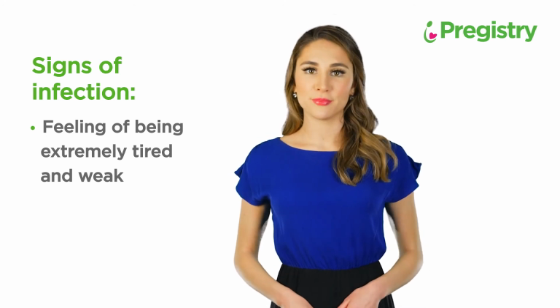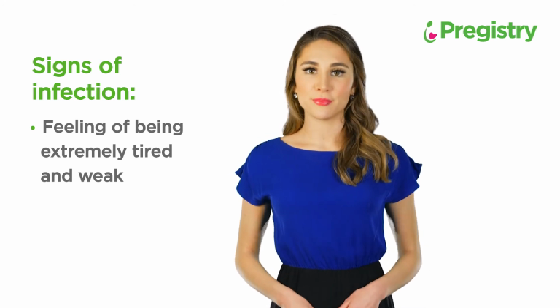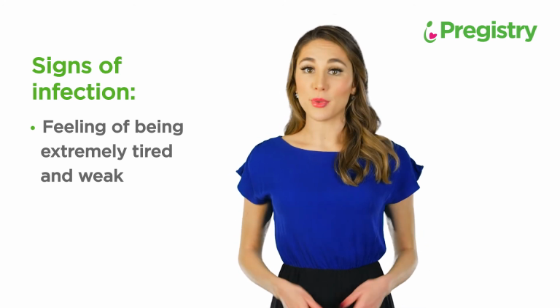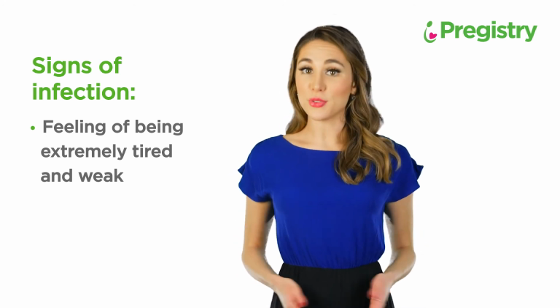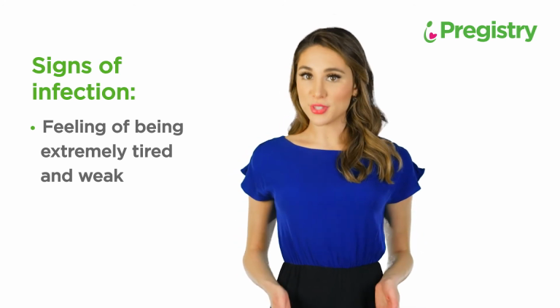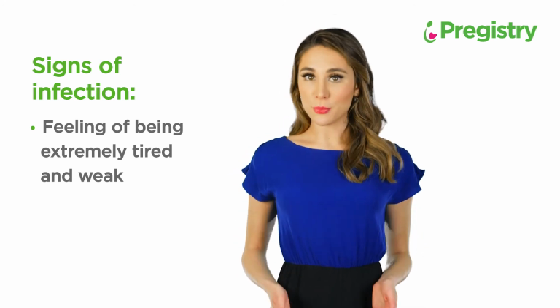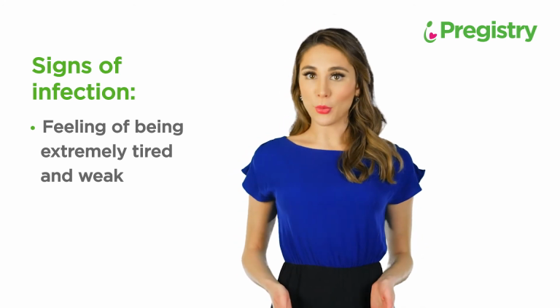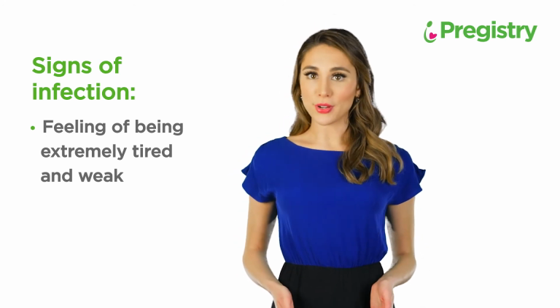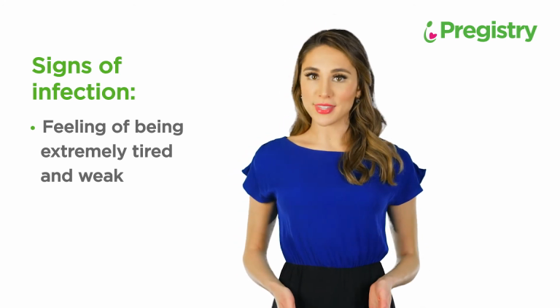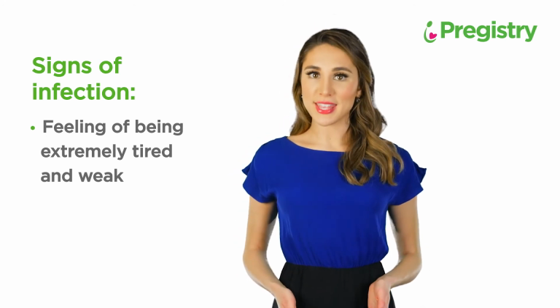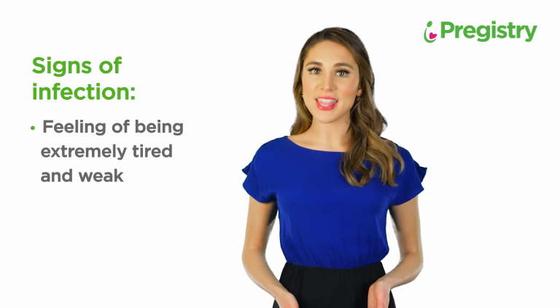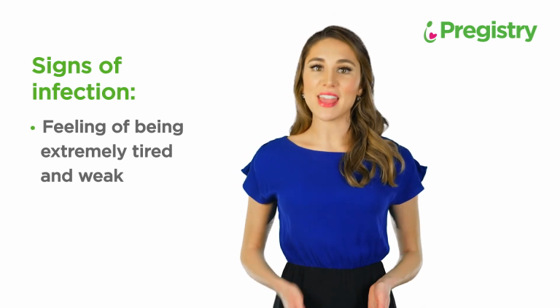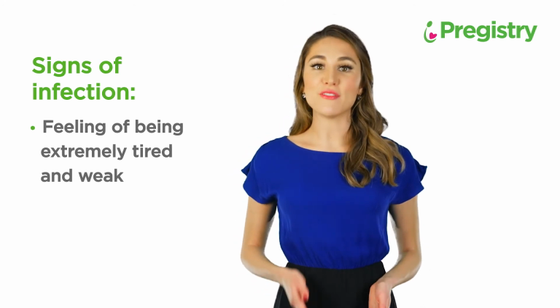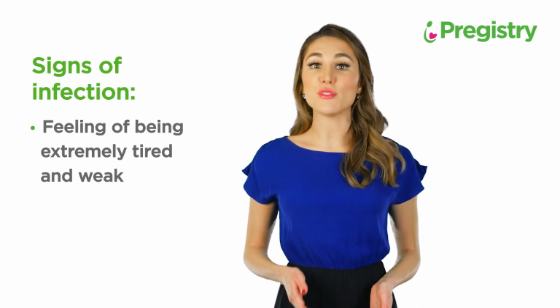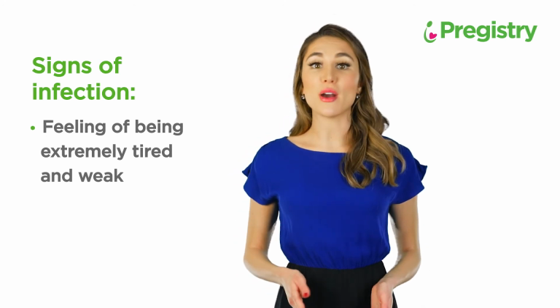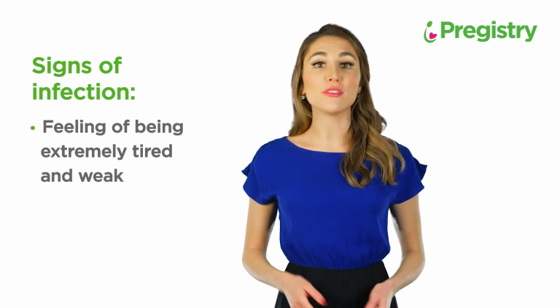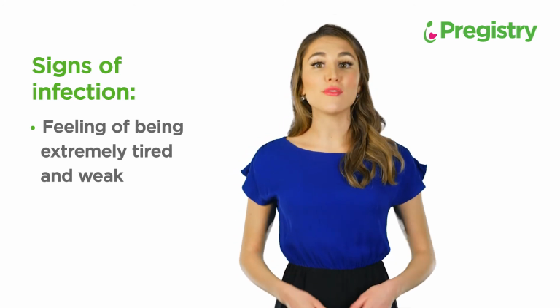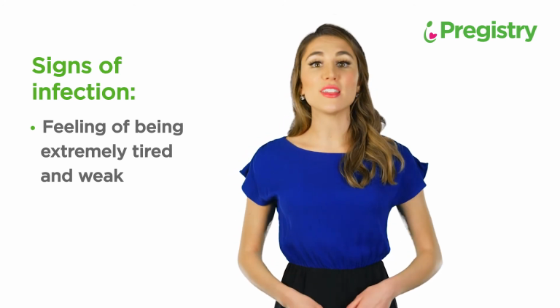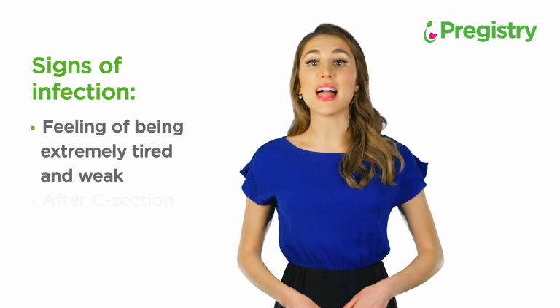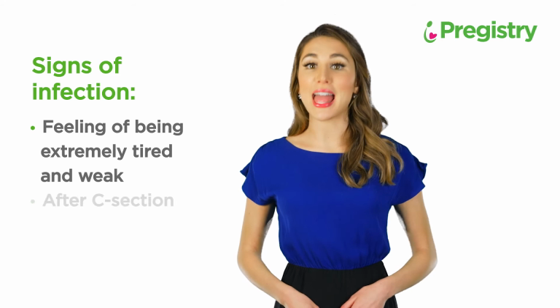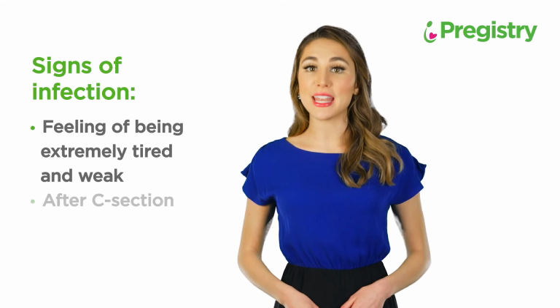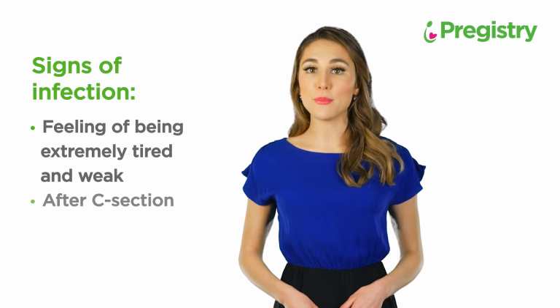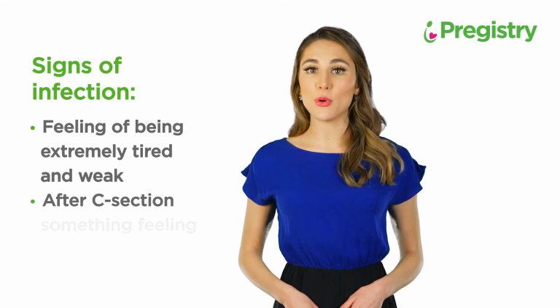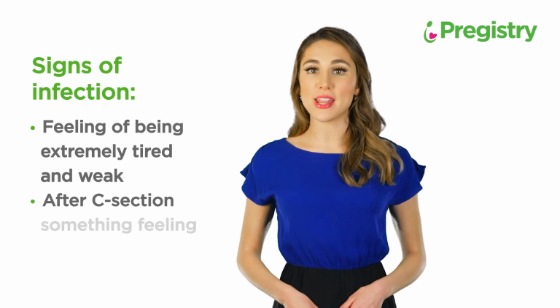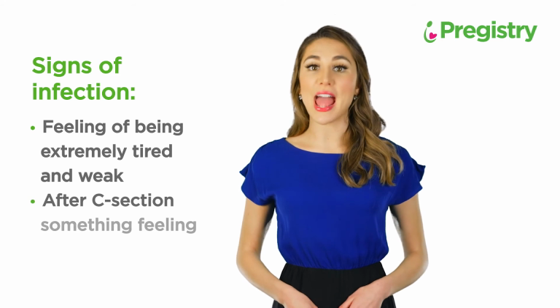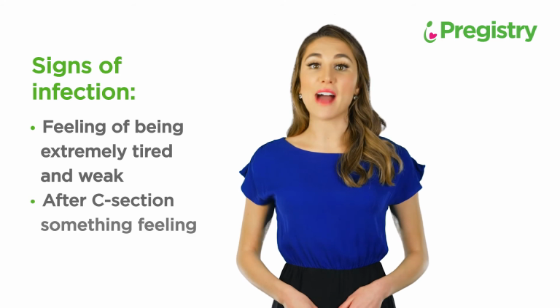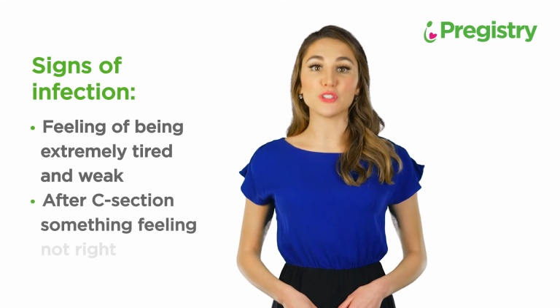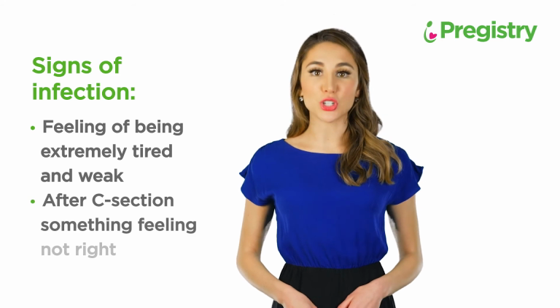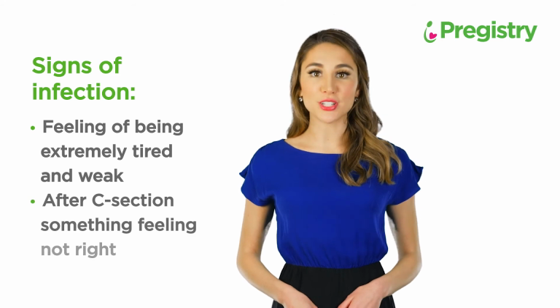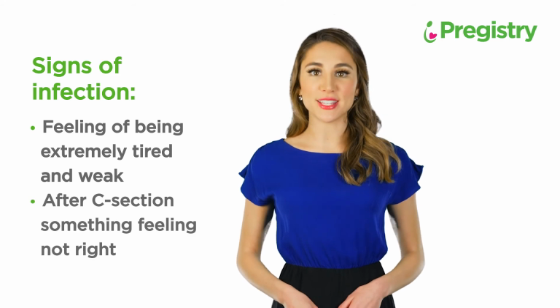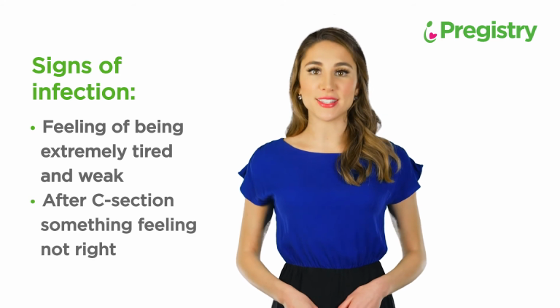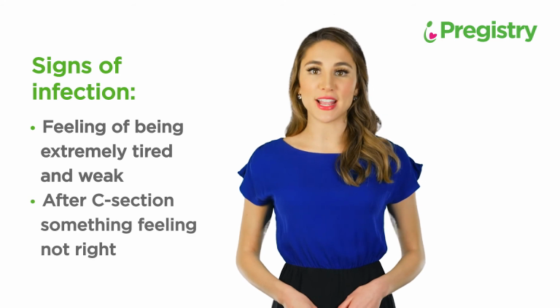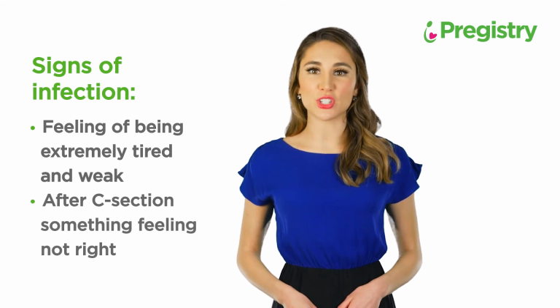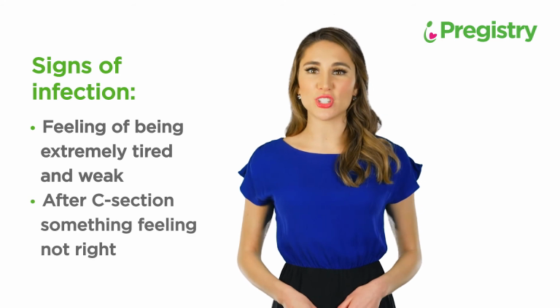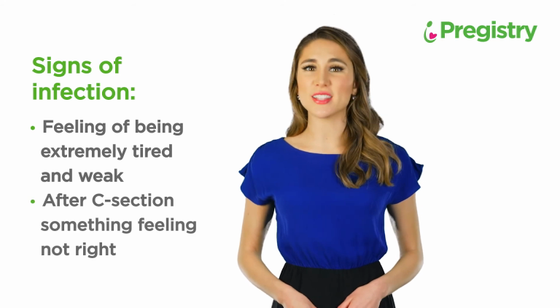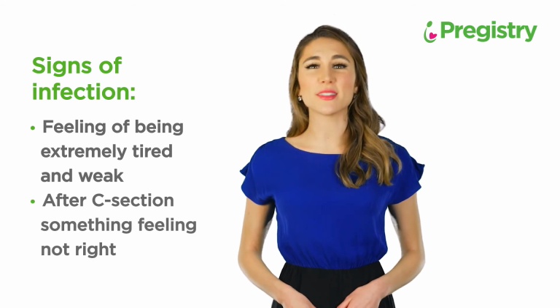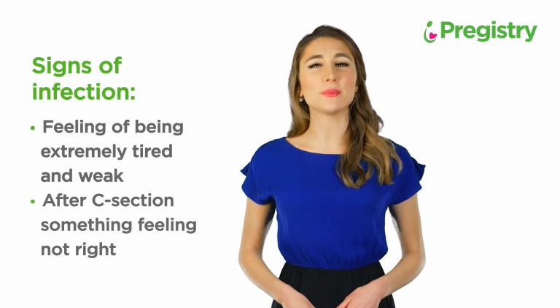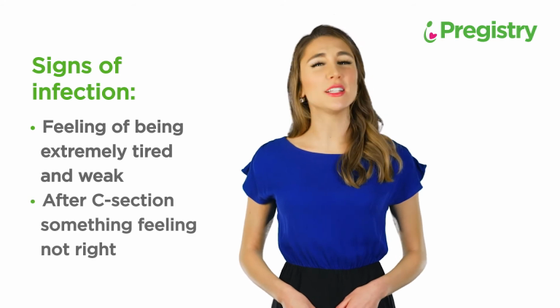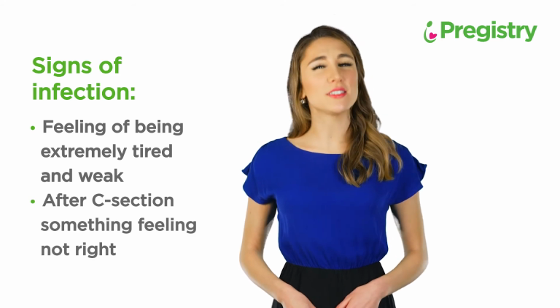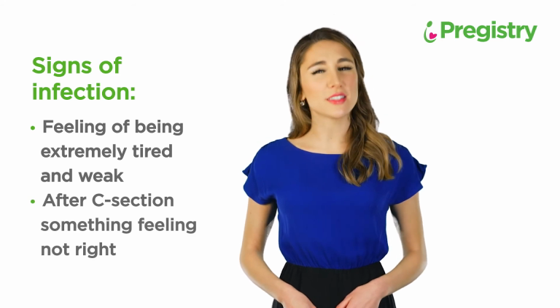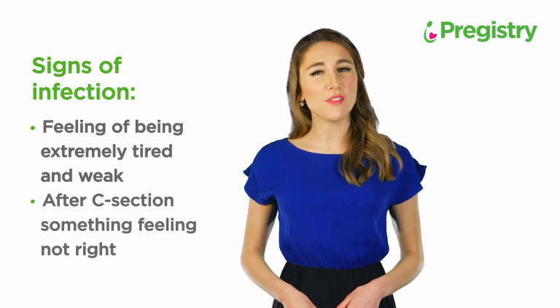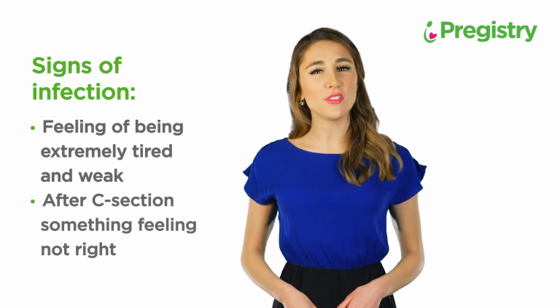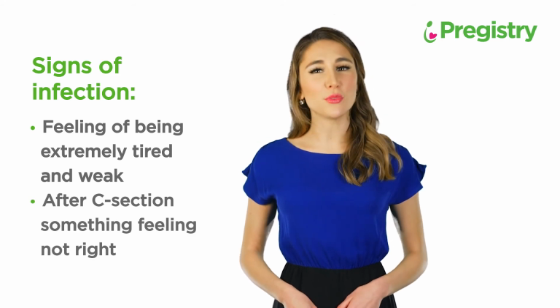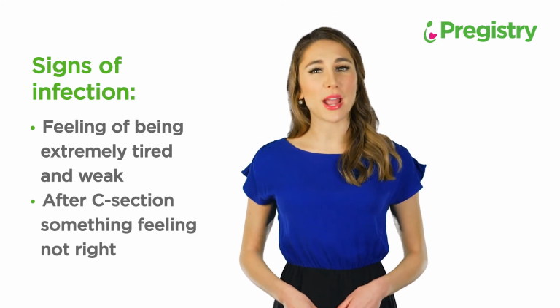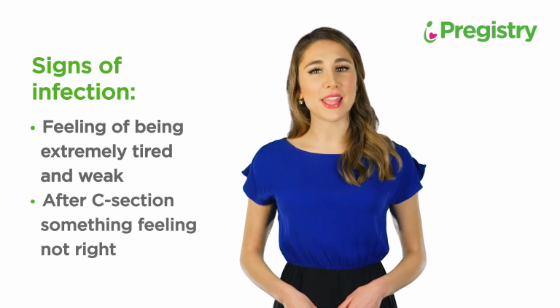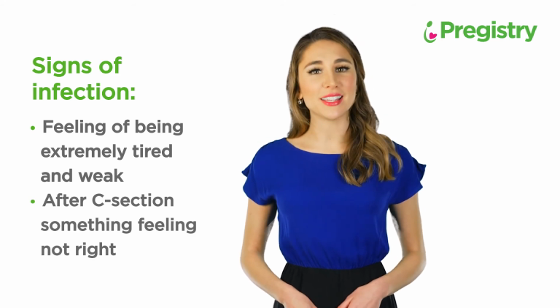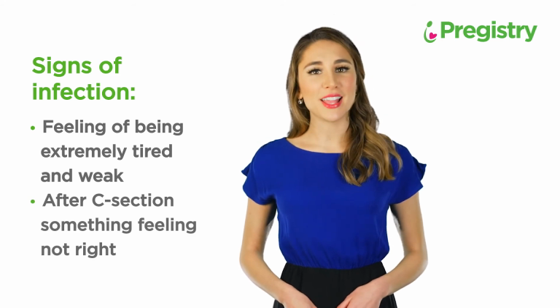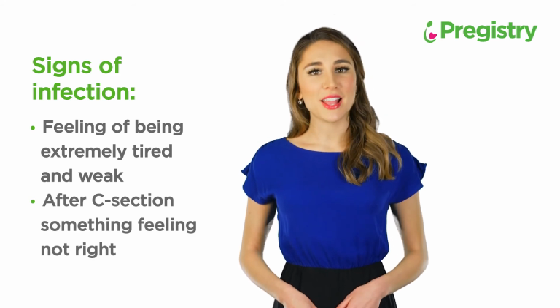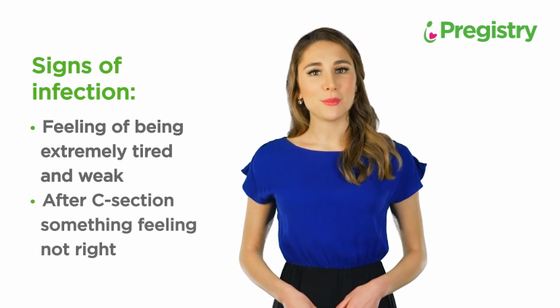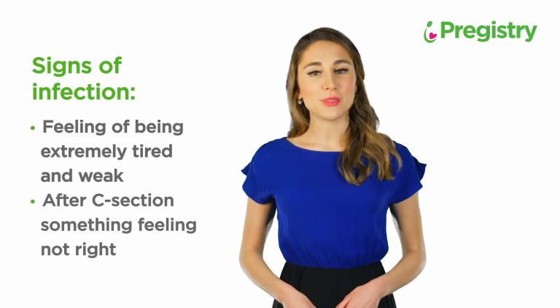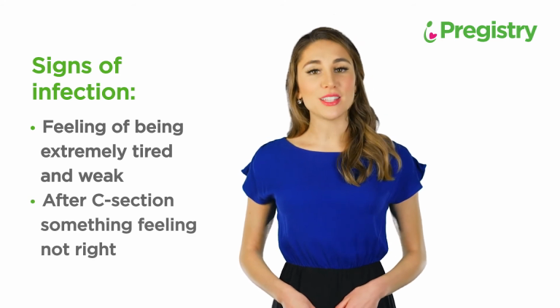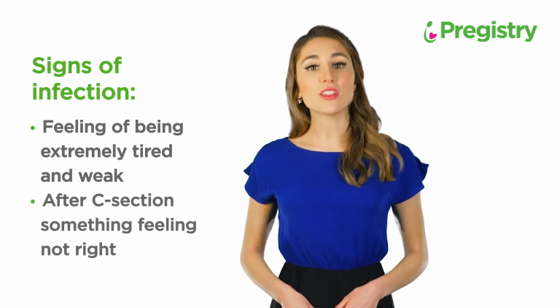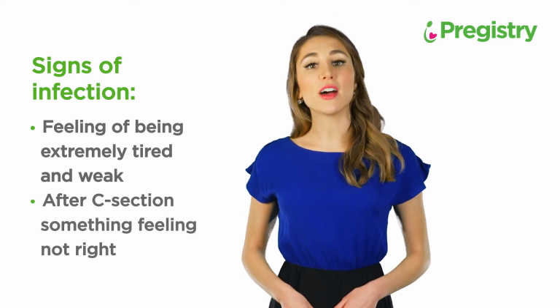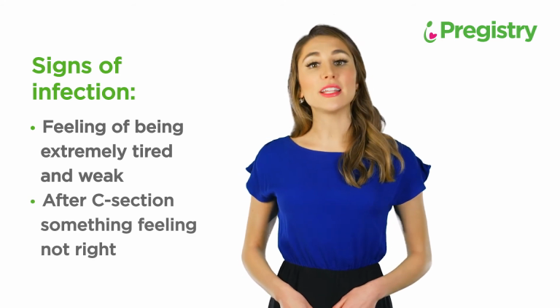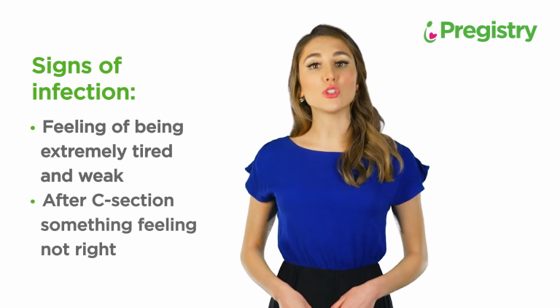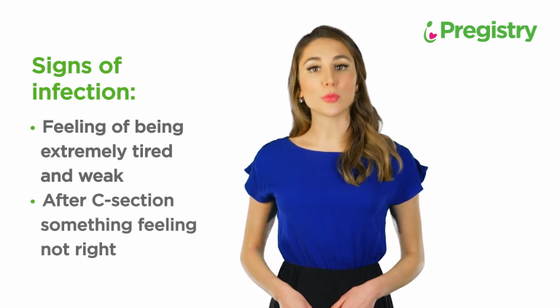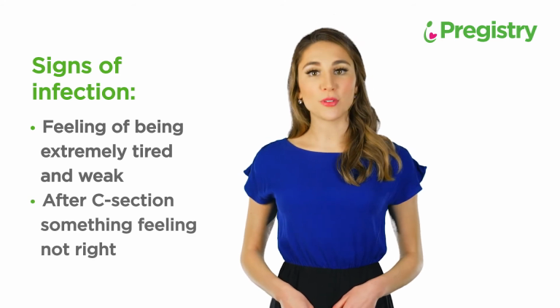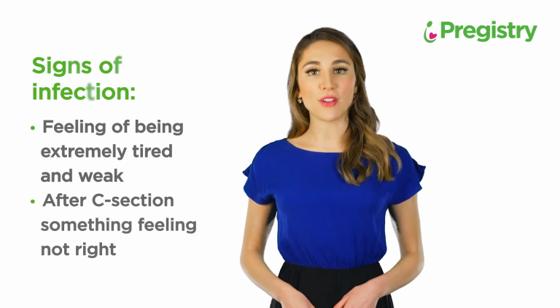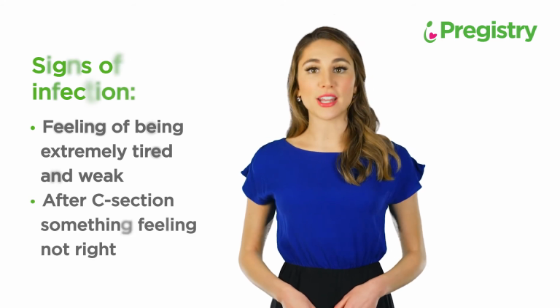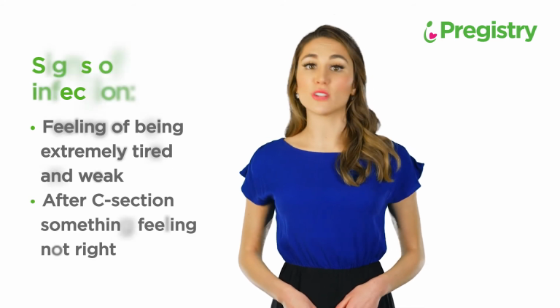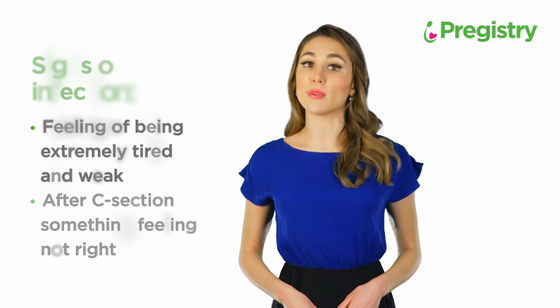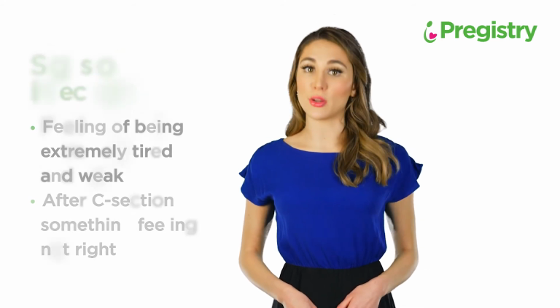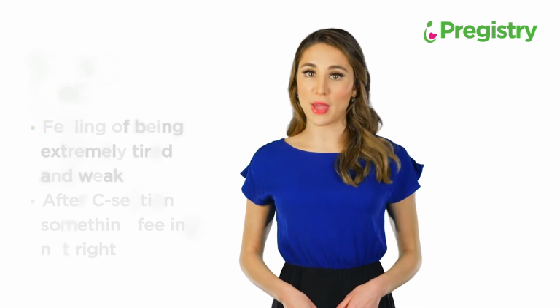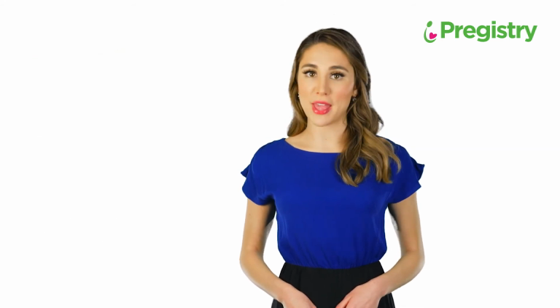Most importantly, if you ever feel at any point after your C-section that something does not feel right, please contact your provider right away.